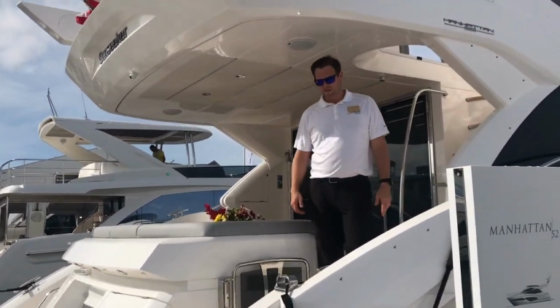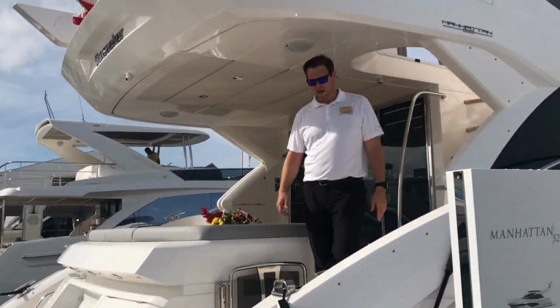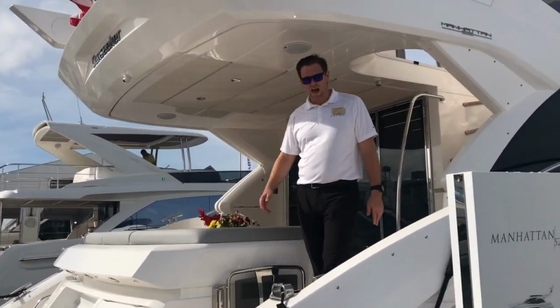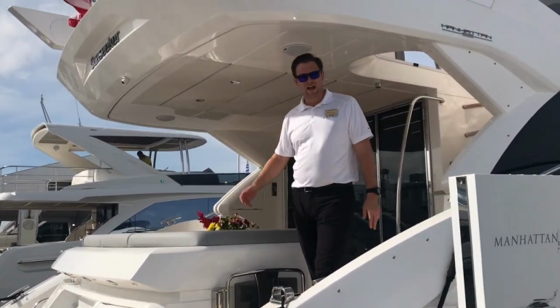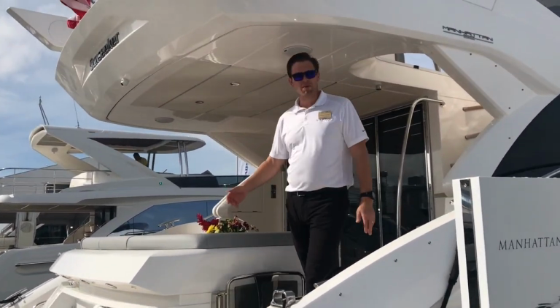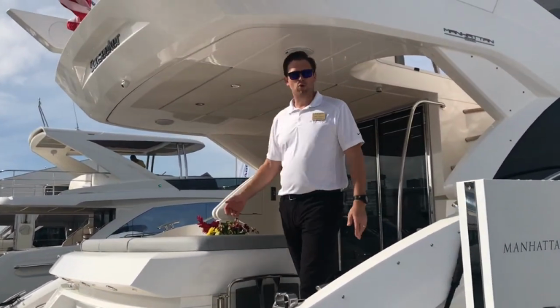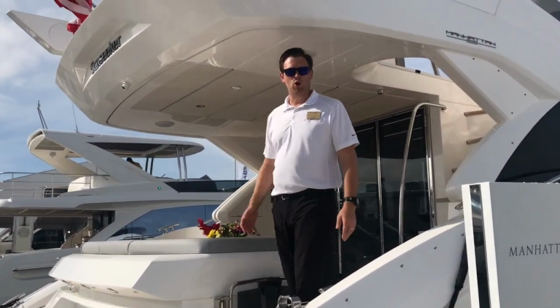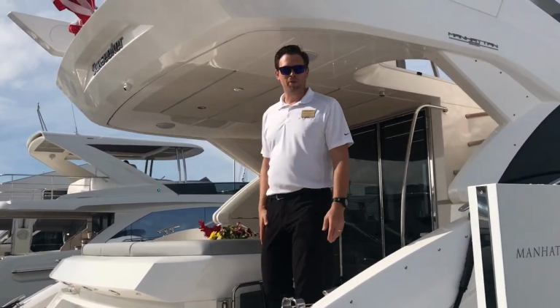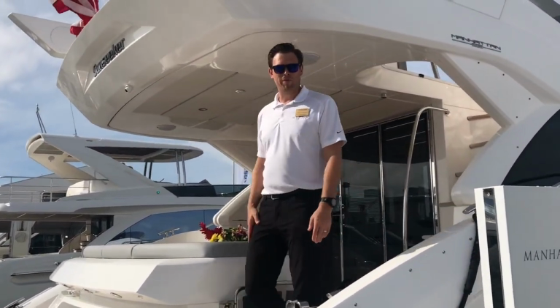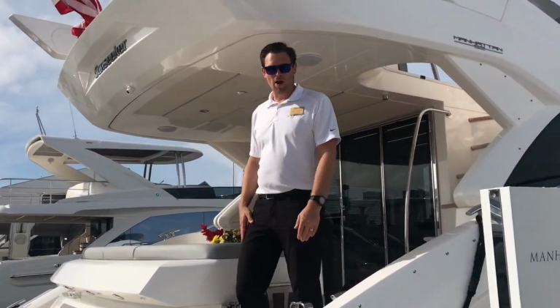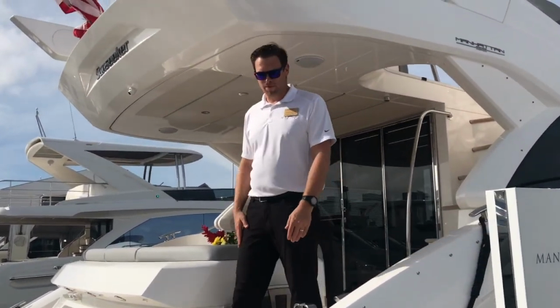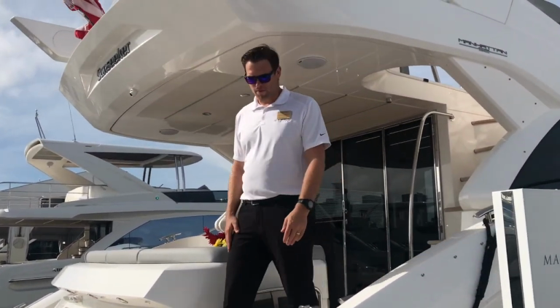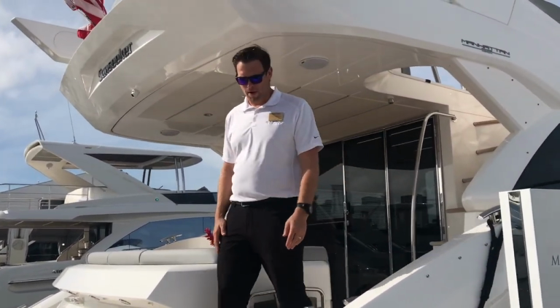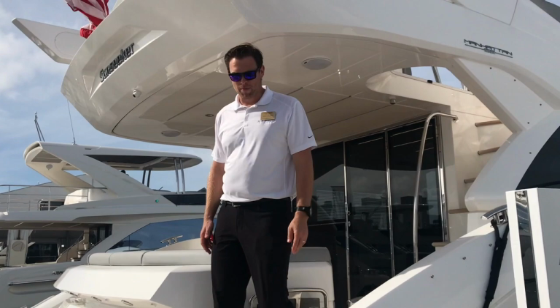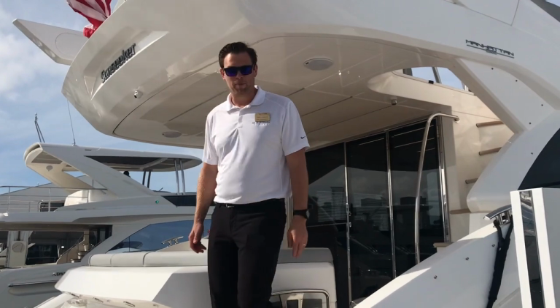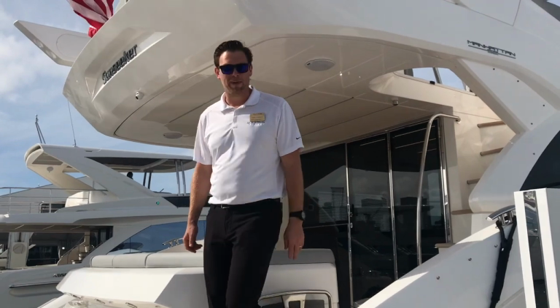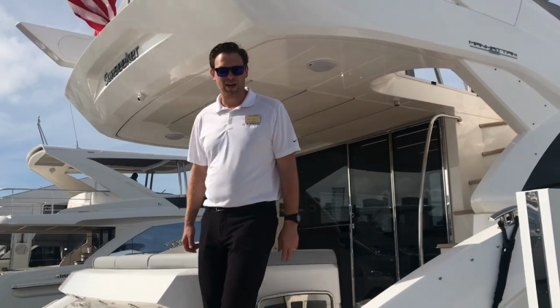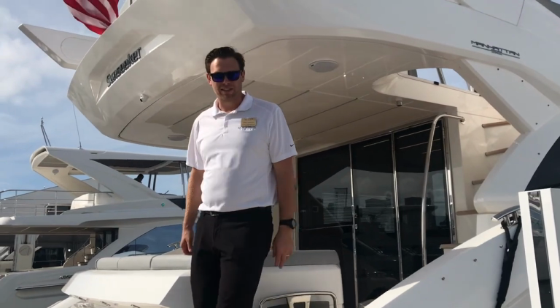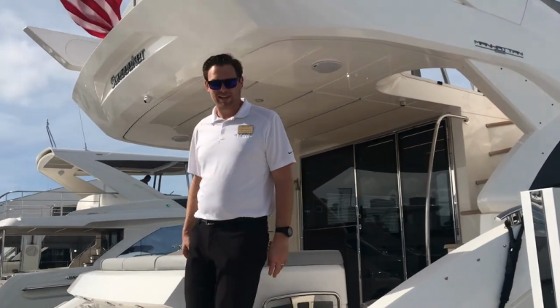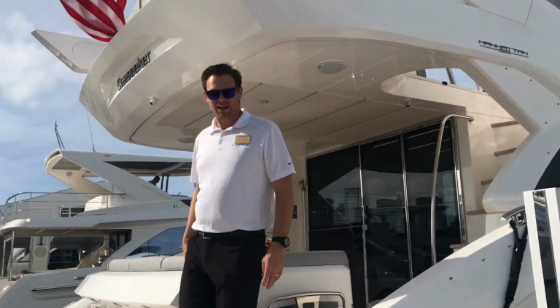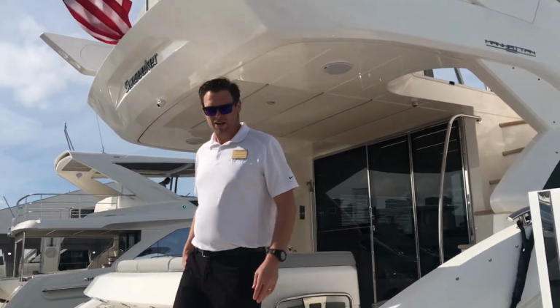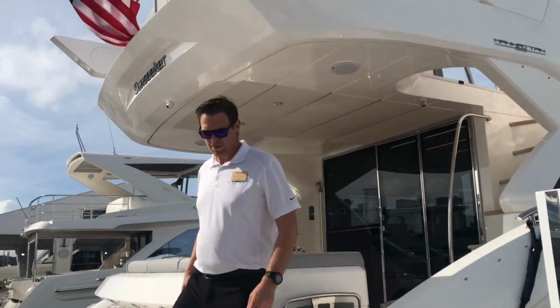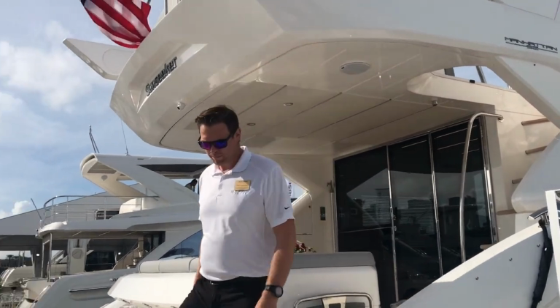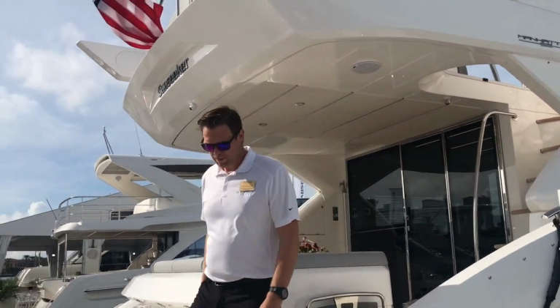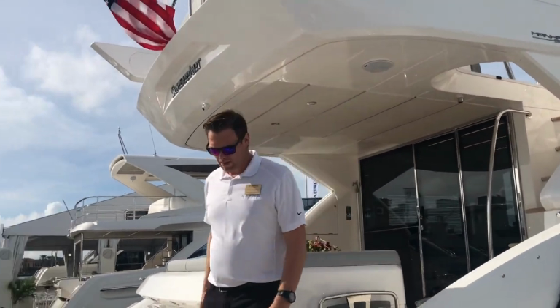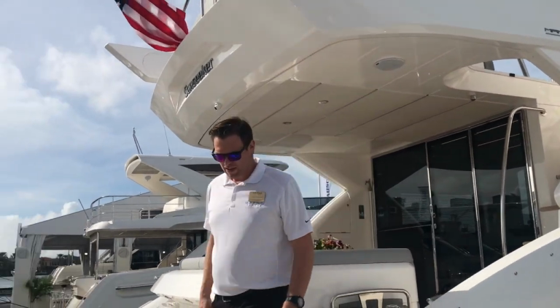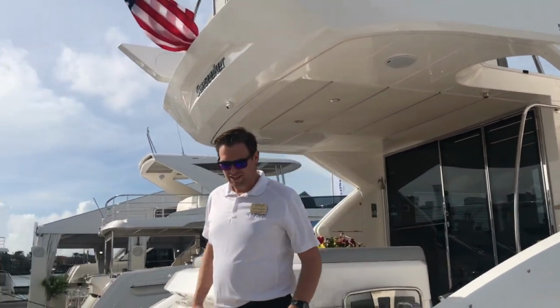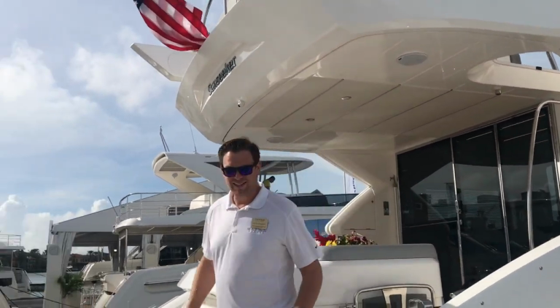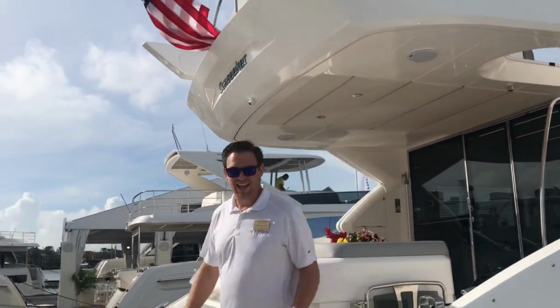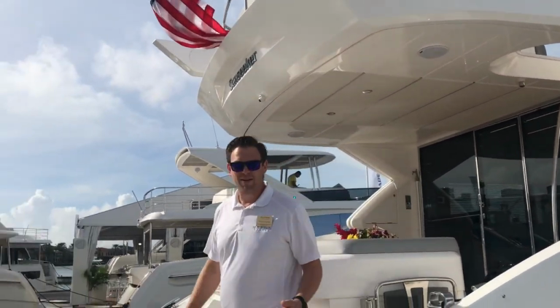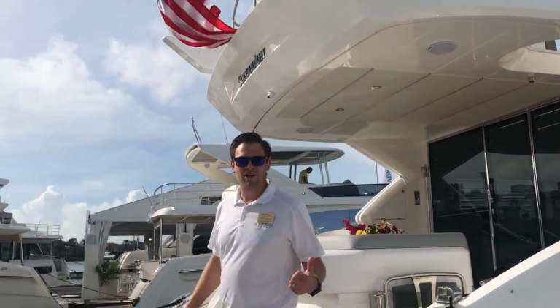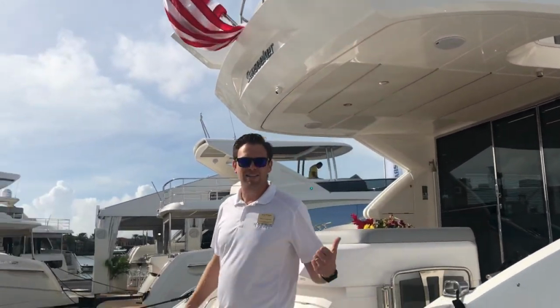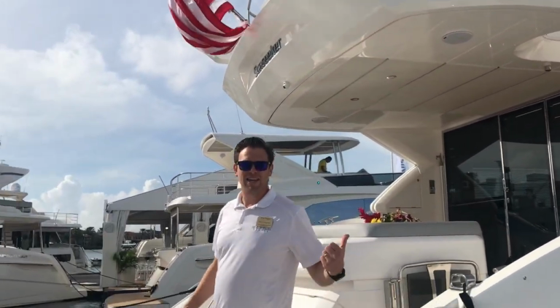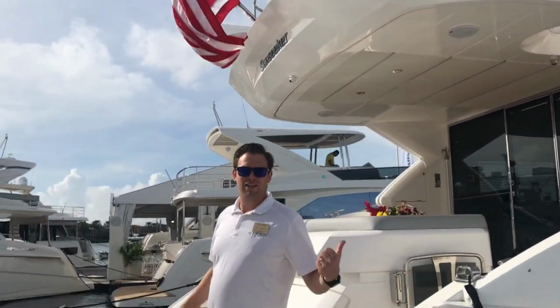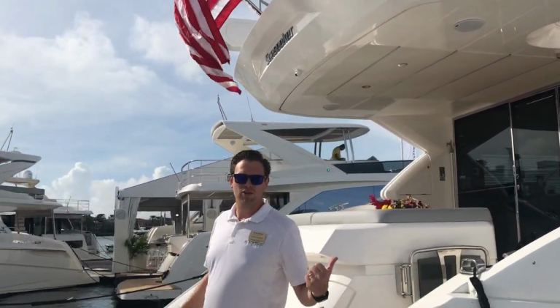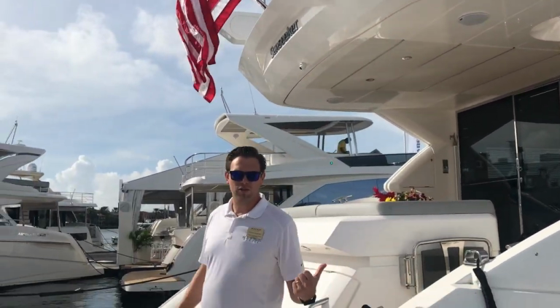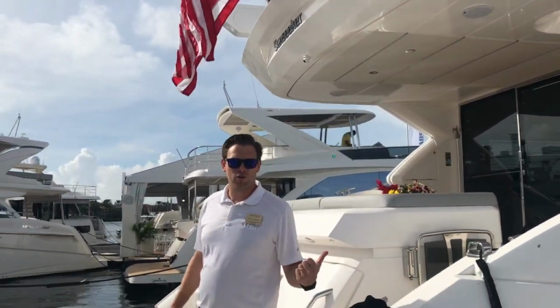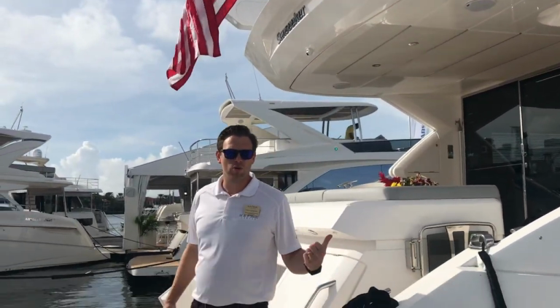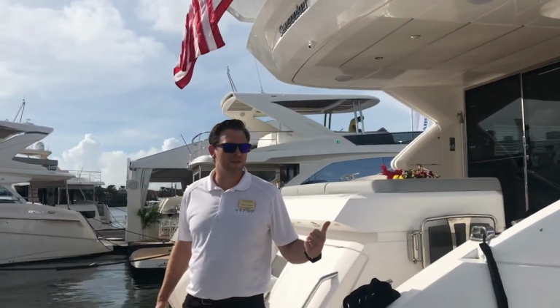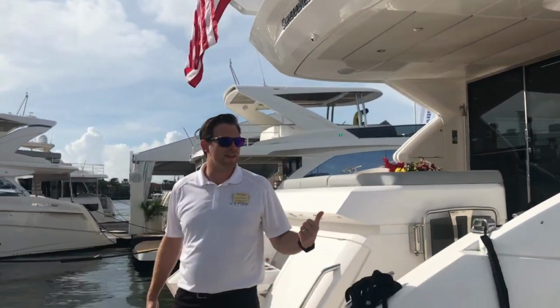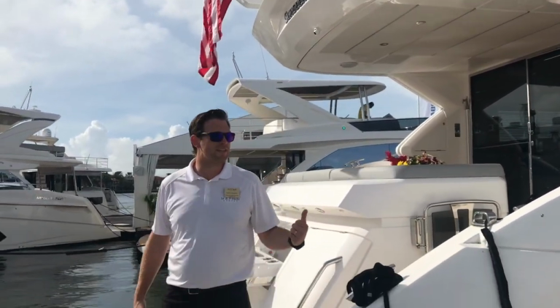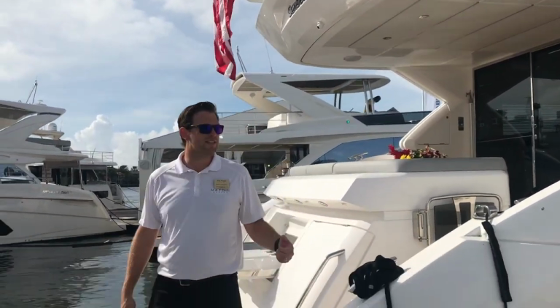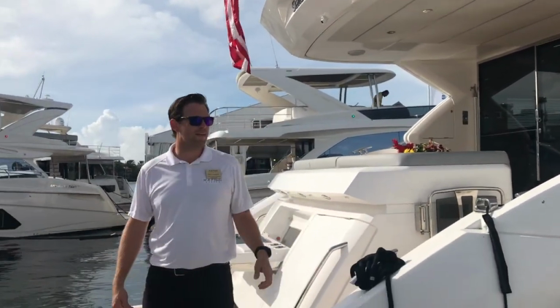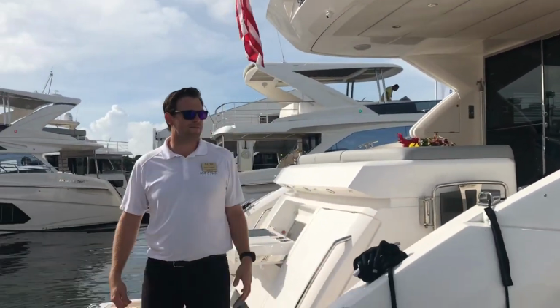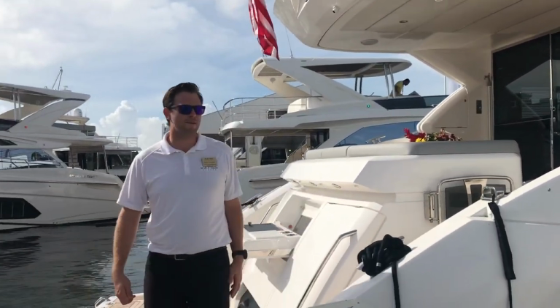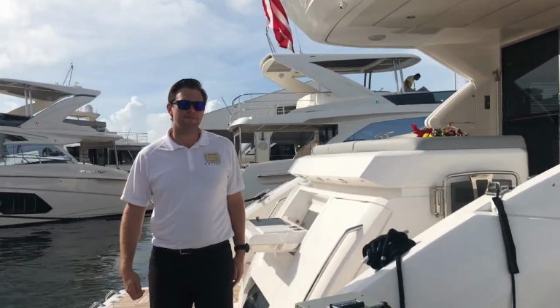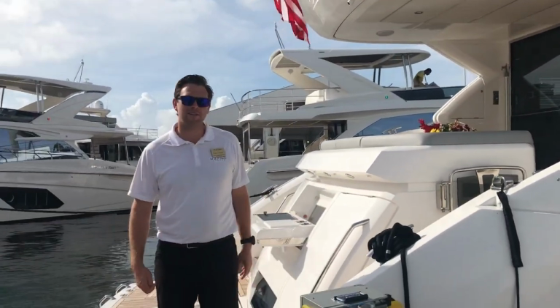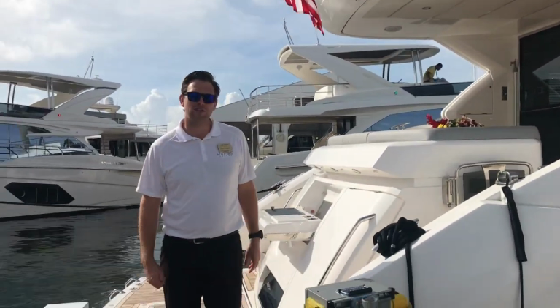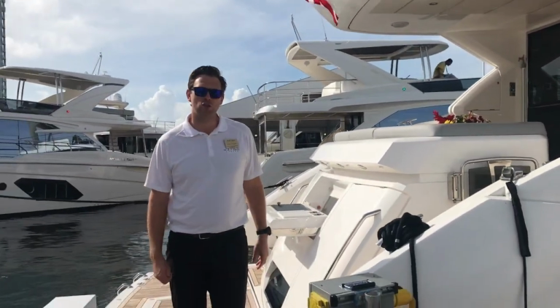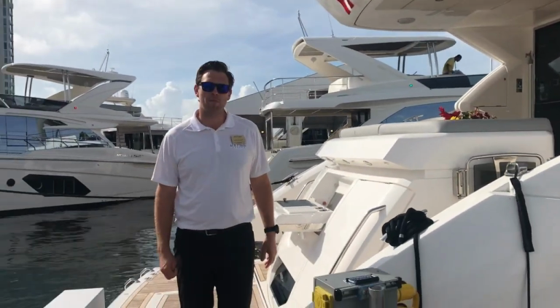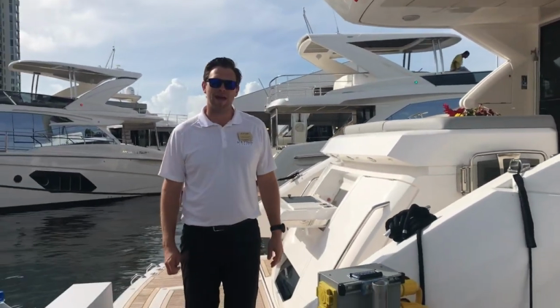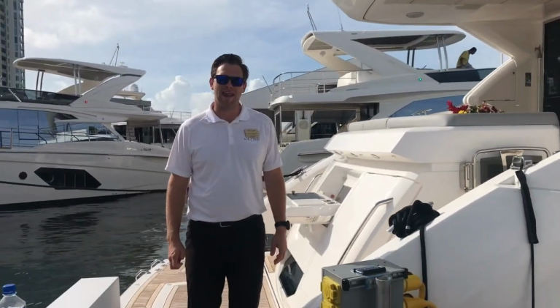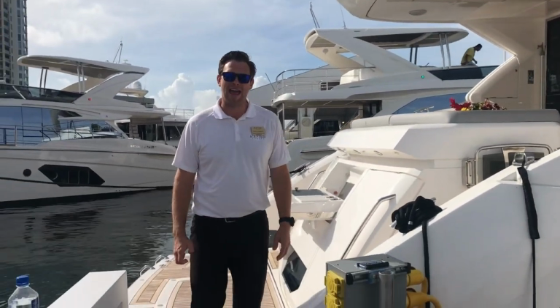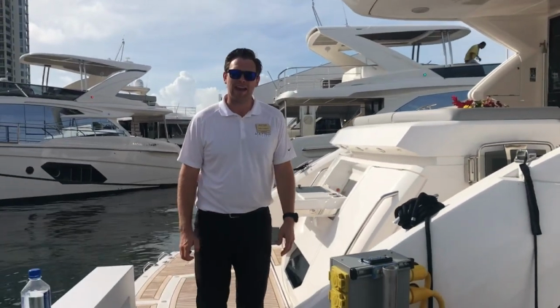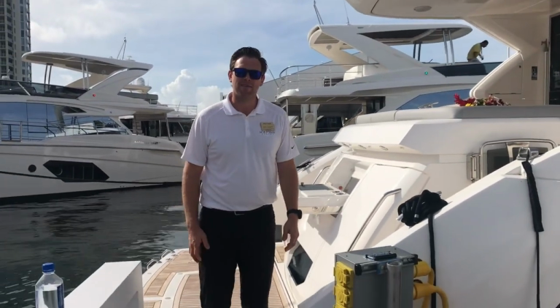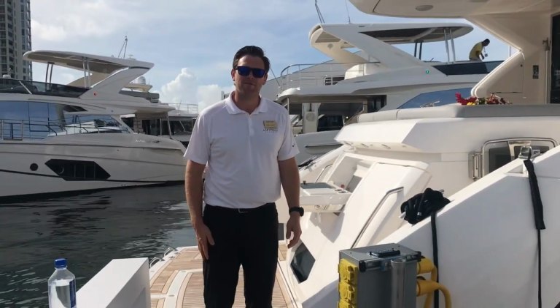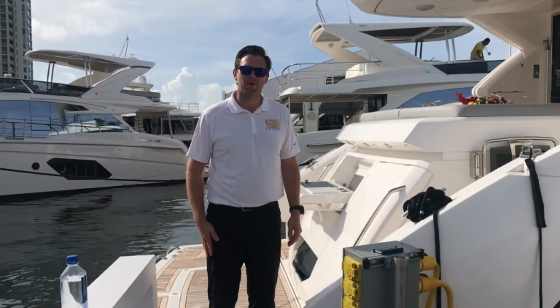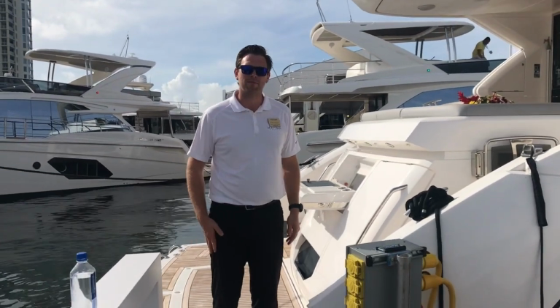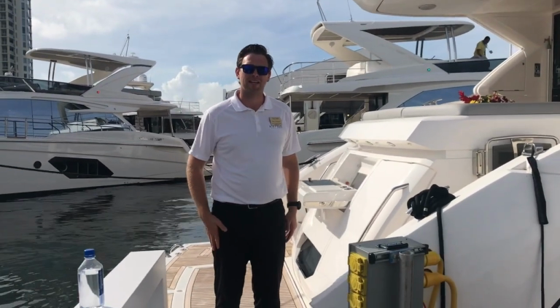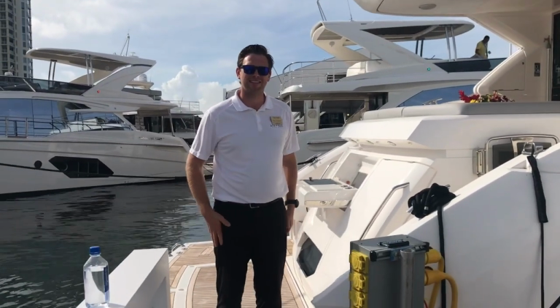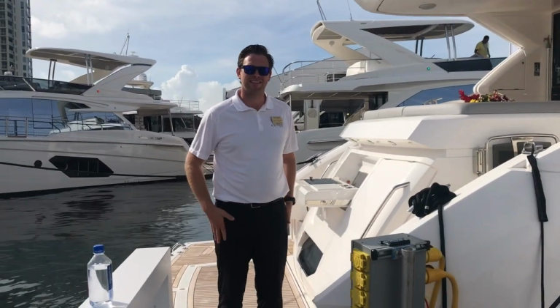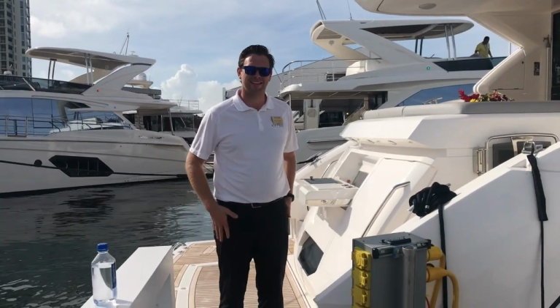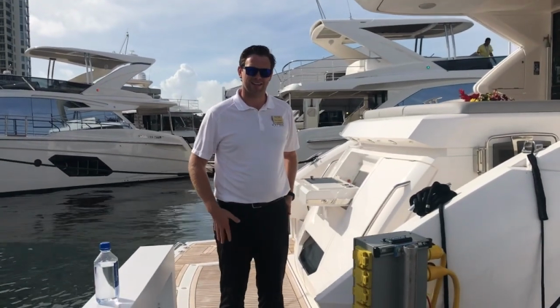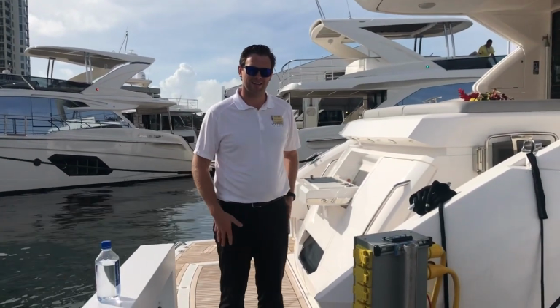Hi, I'm Colby Vaughan from M&P Yacht Center. Today I'm going to take you through this 52 Manhattan from Sunseeker.